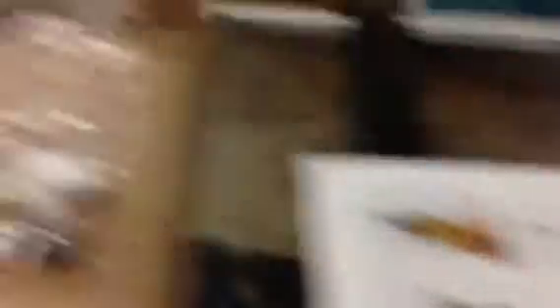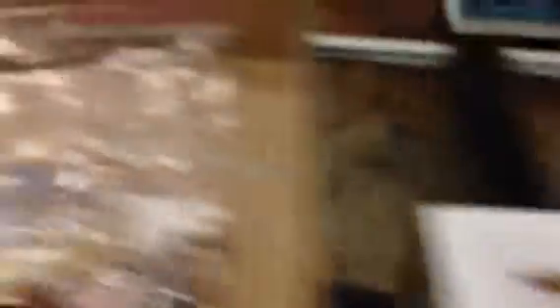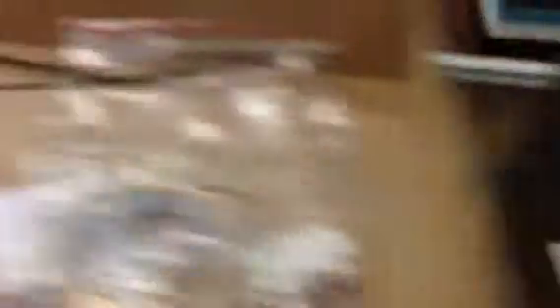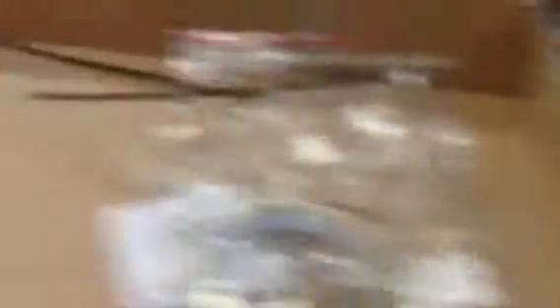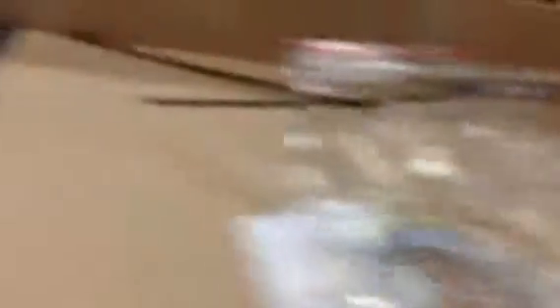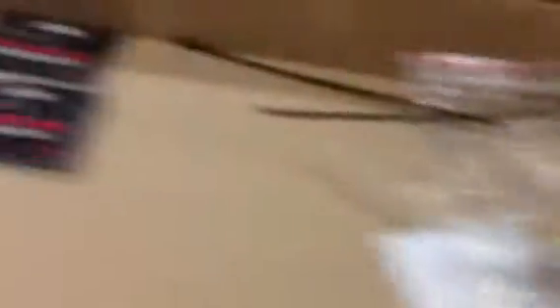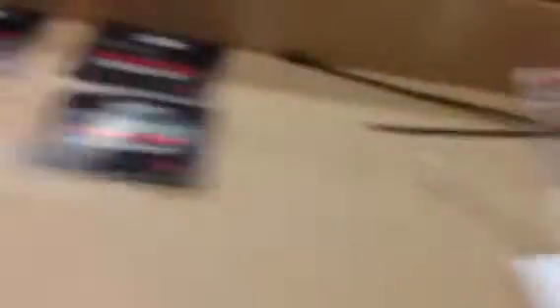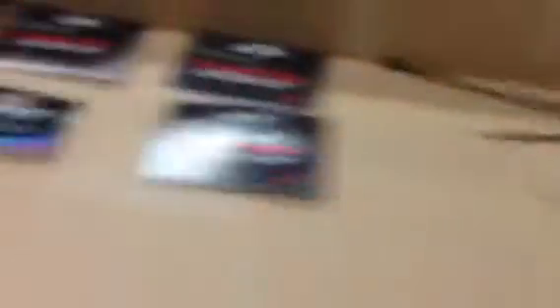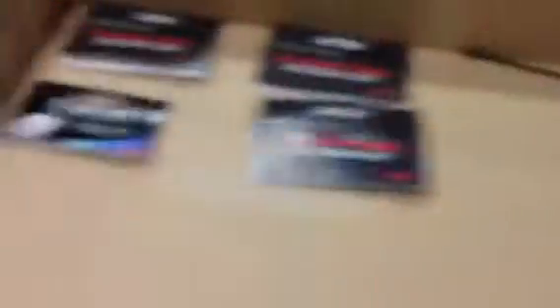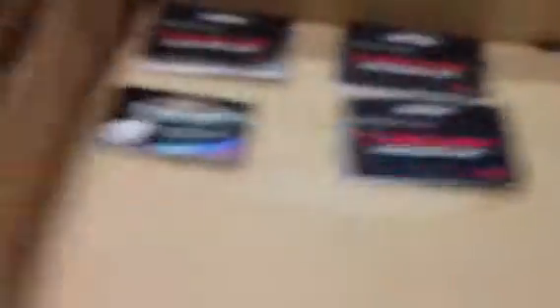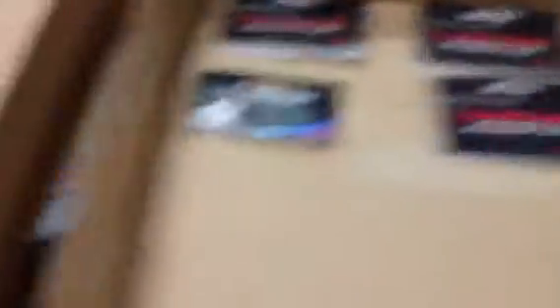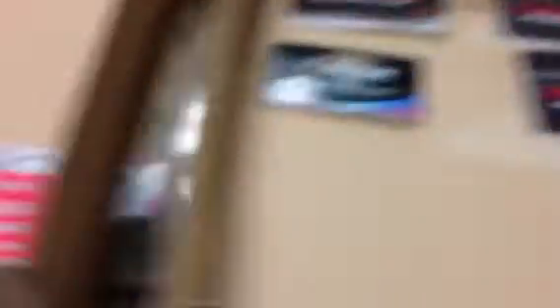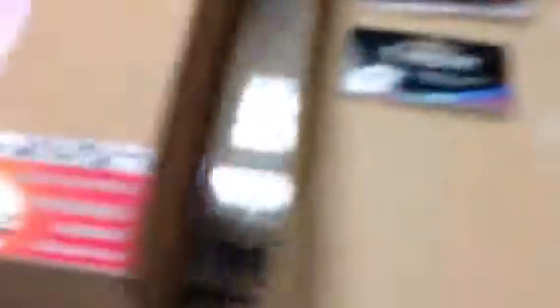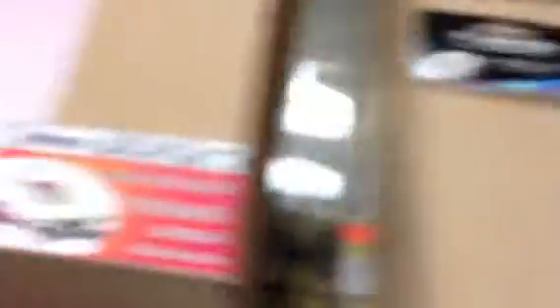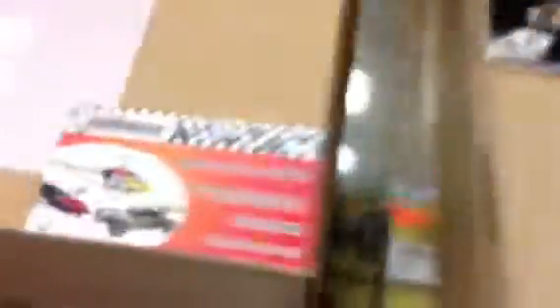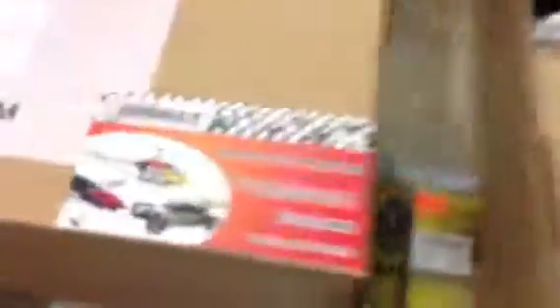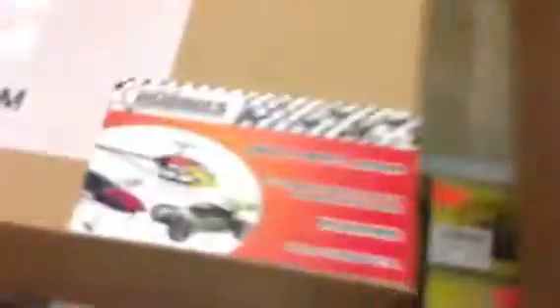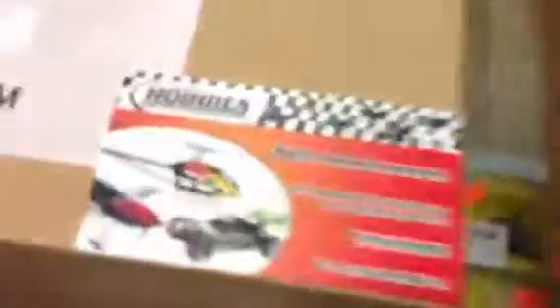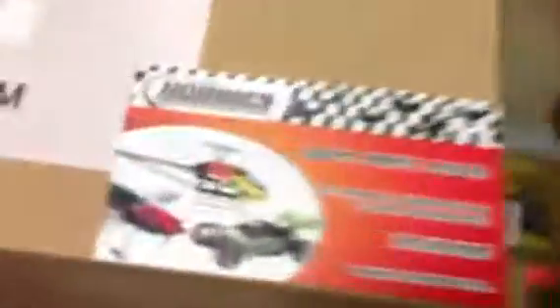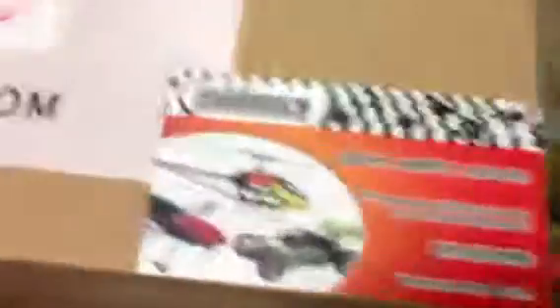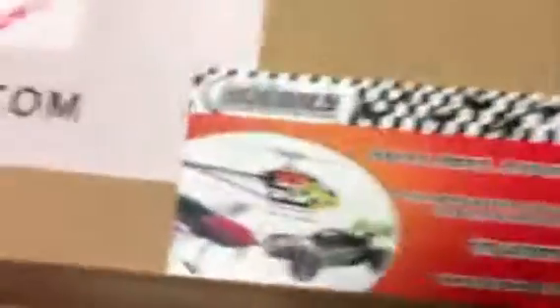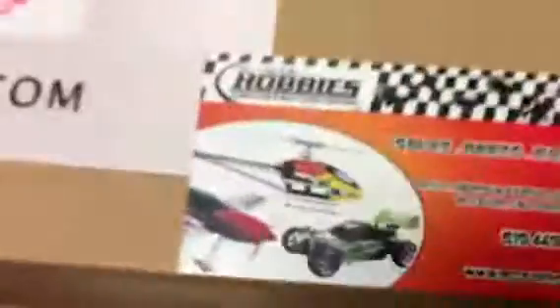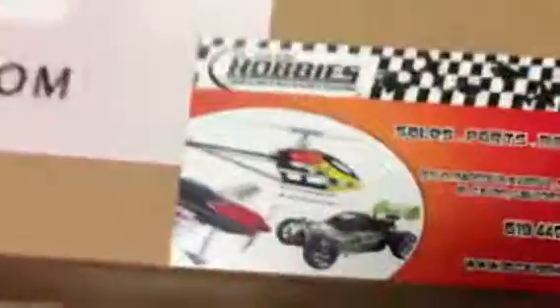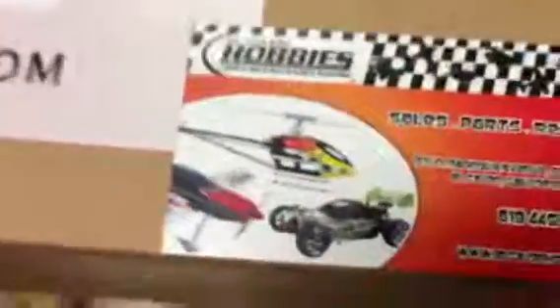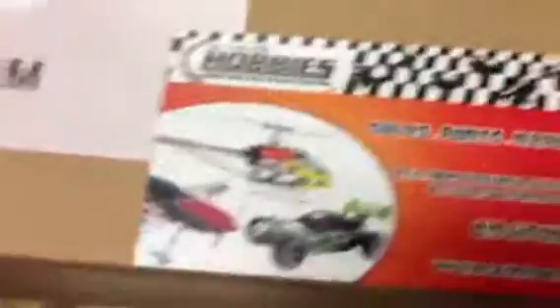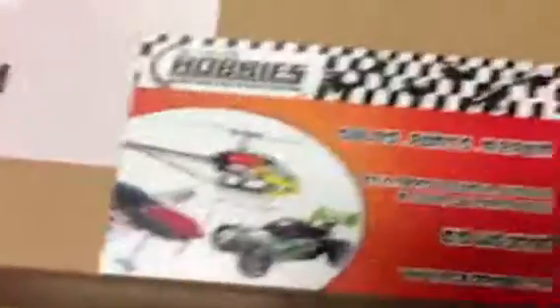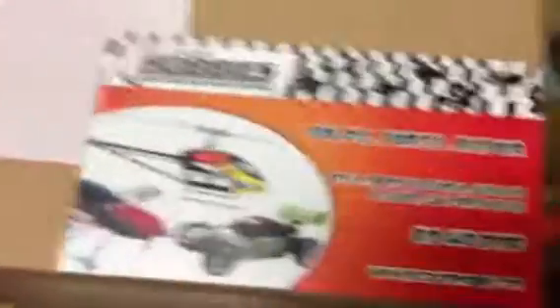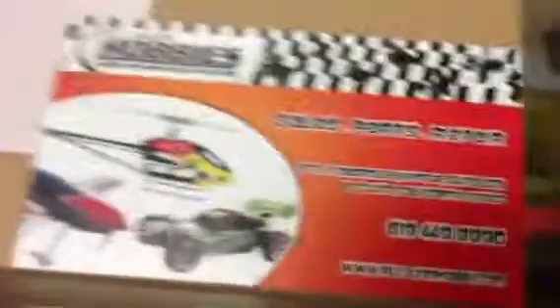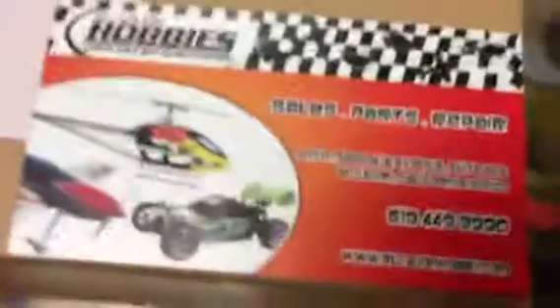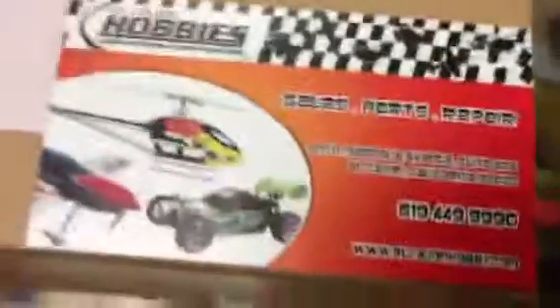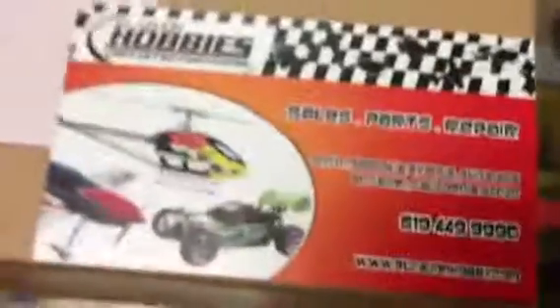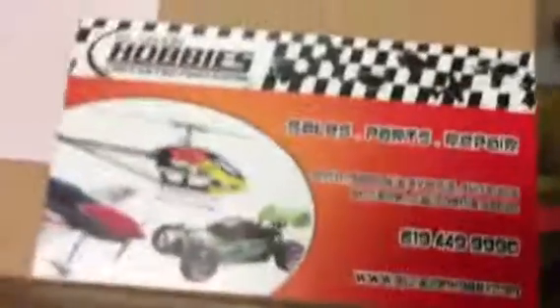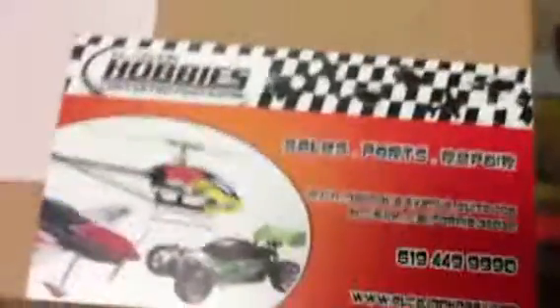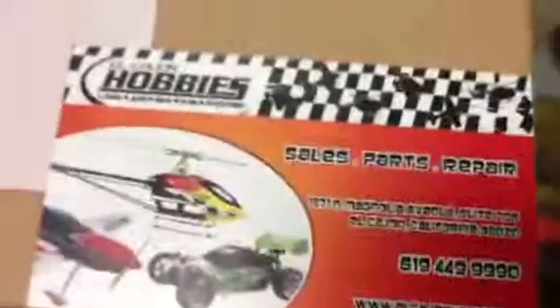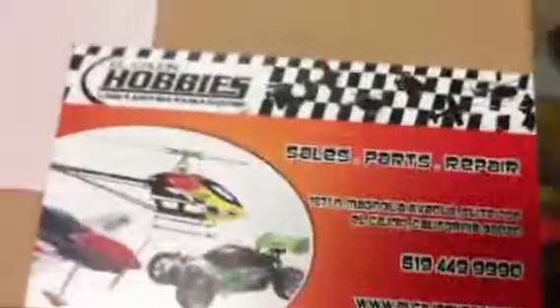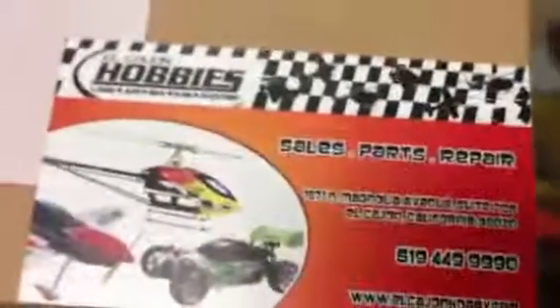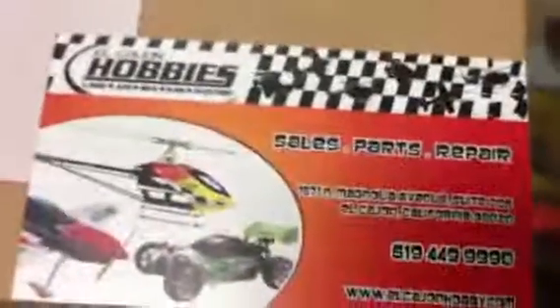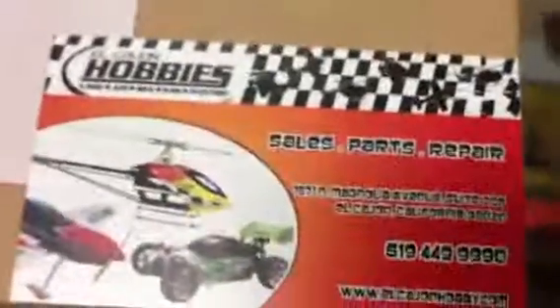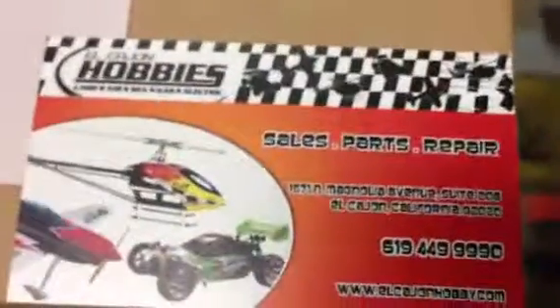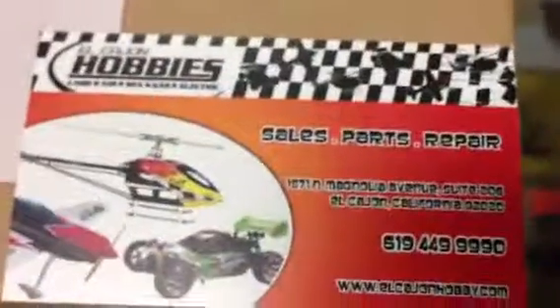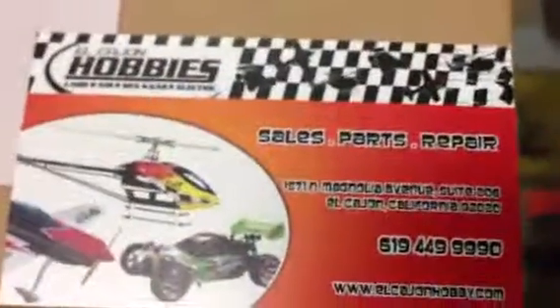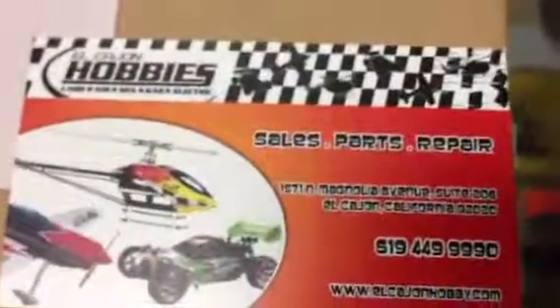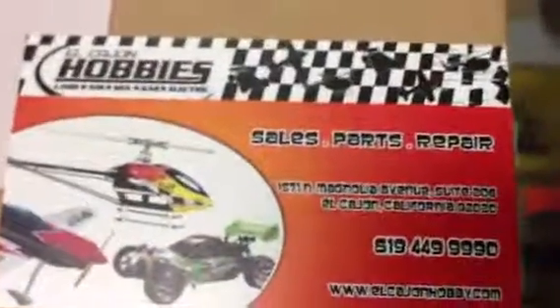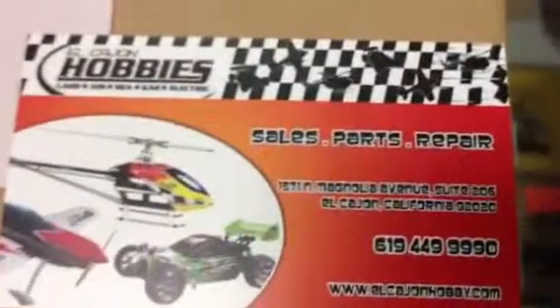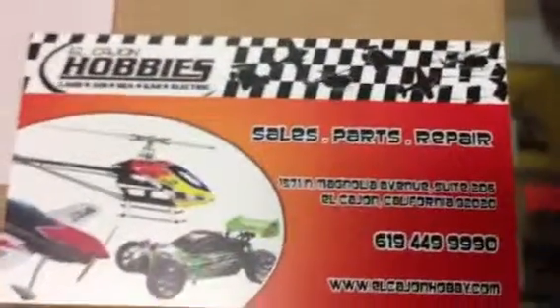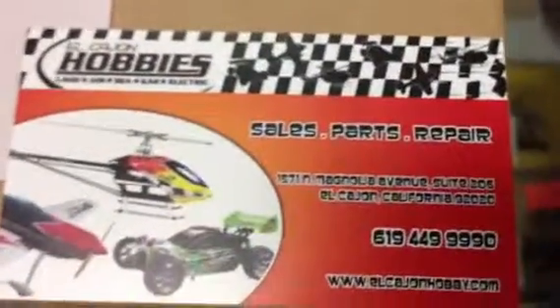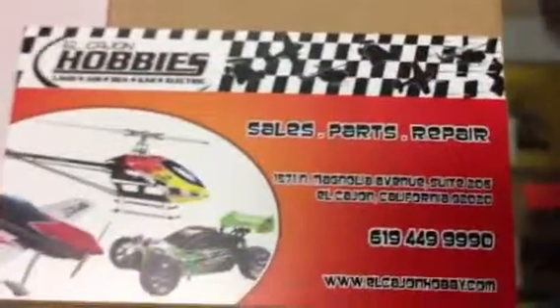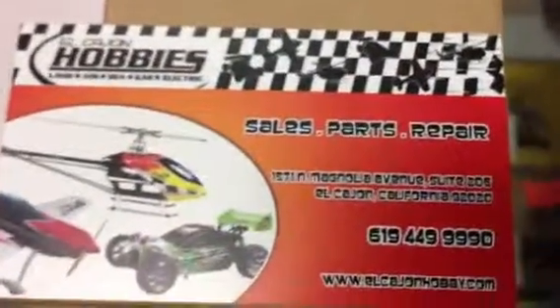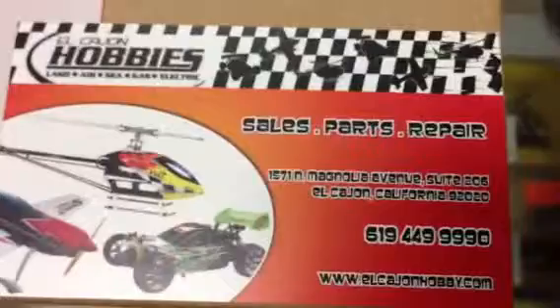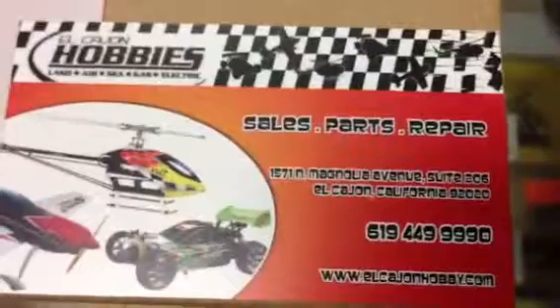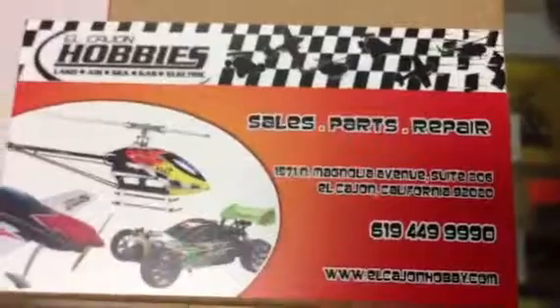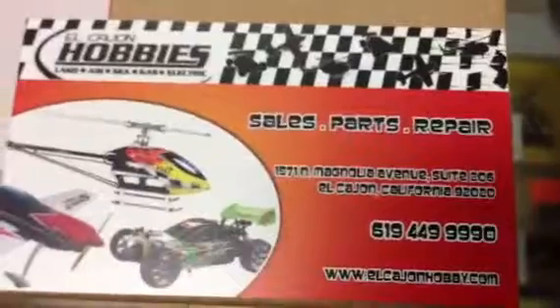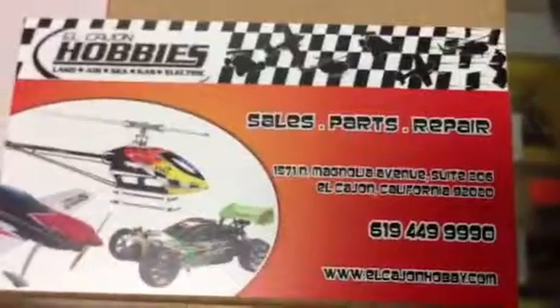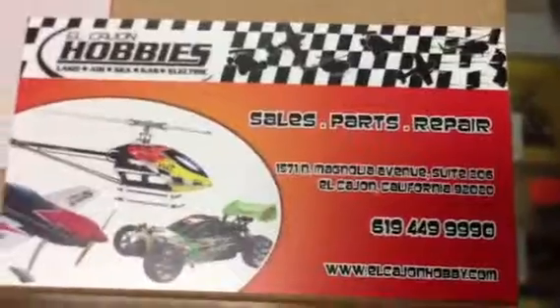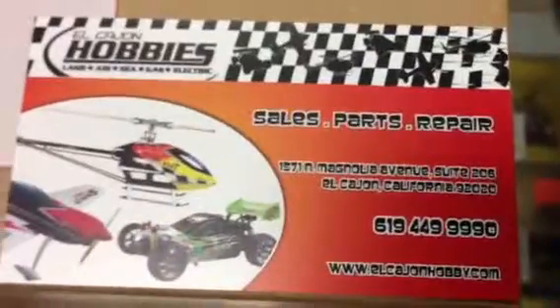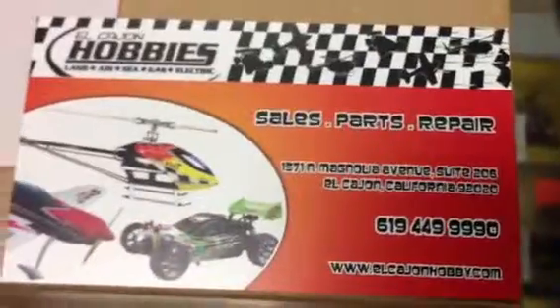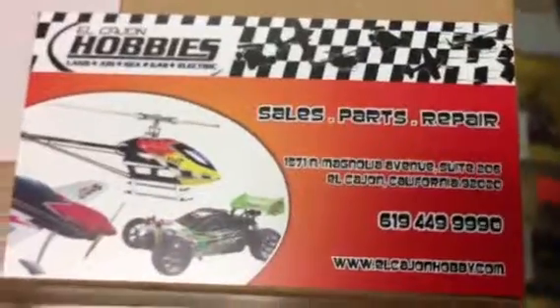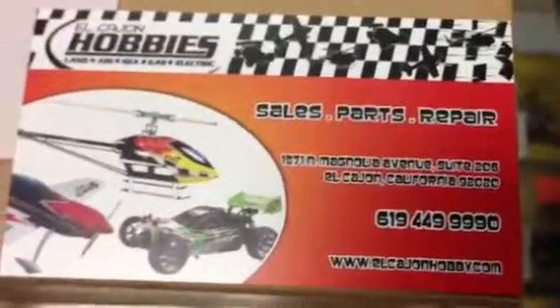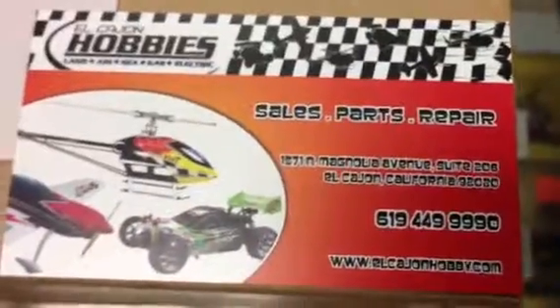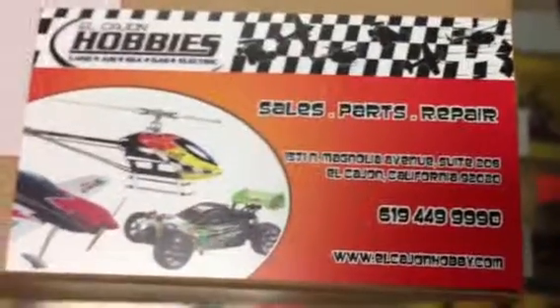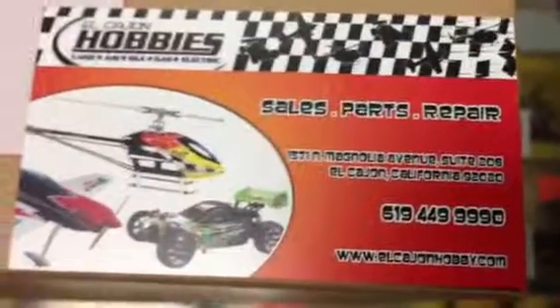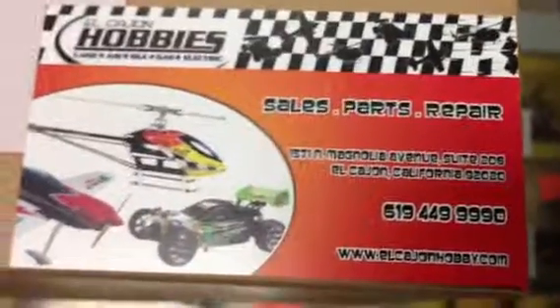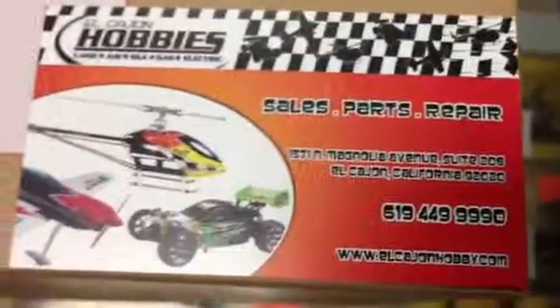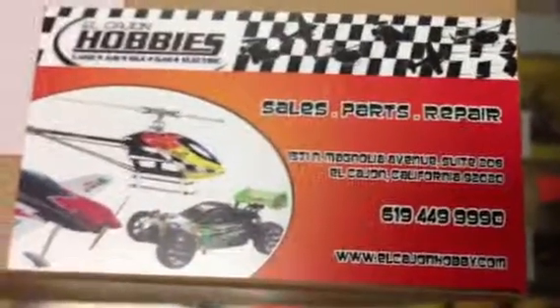We also carry that at Elkhorn Hobbies, so give us a call or email us and we'll get one to you.